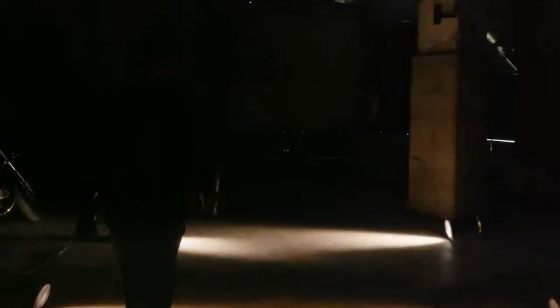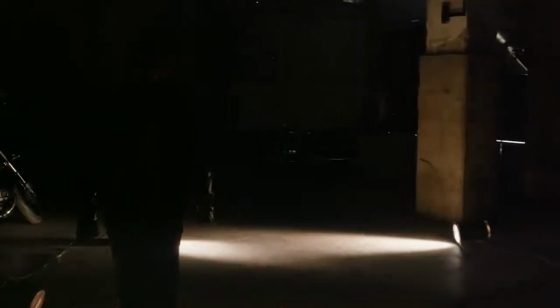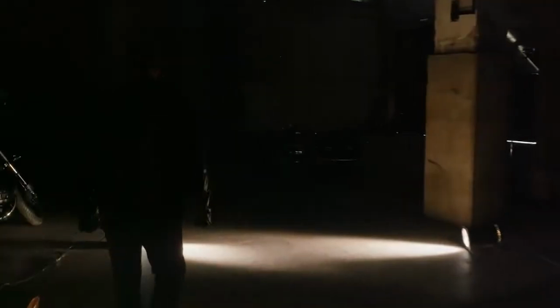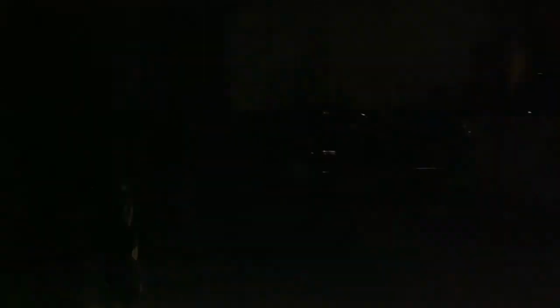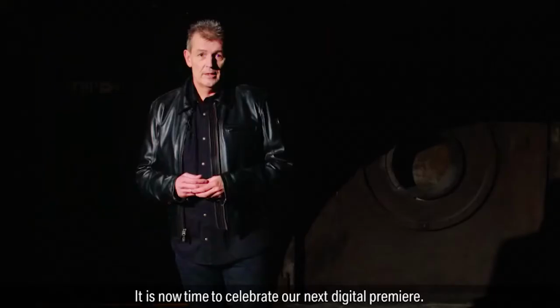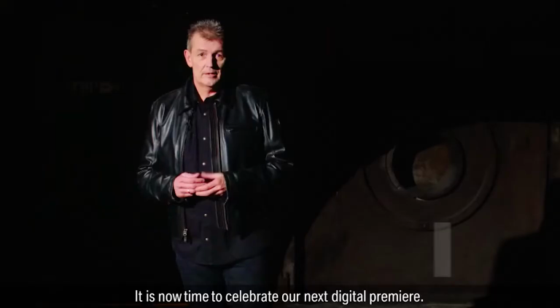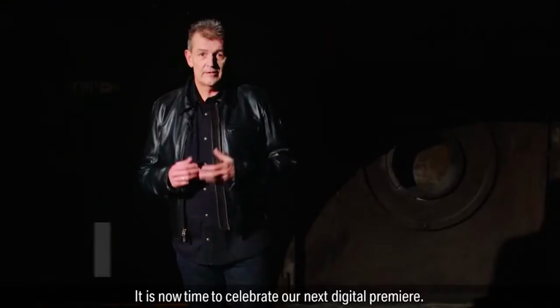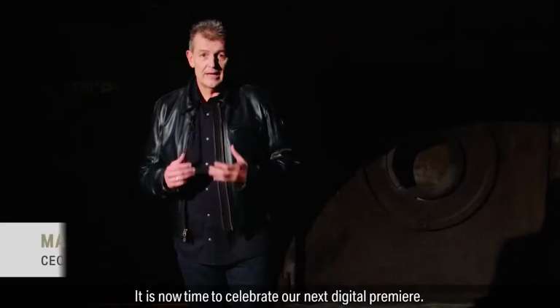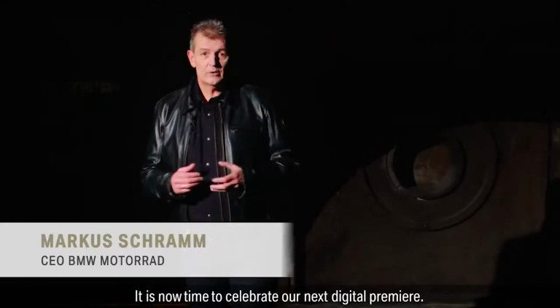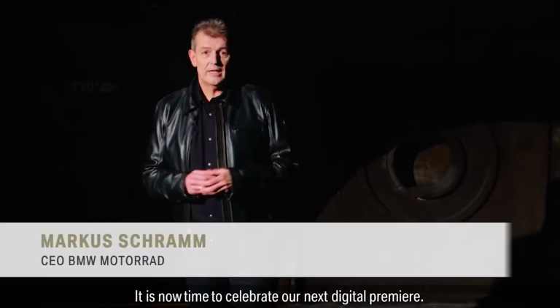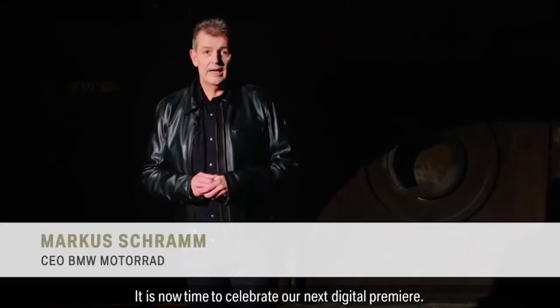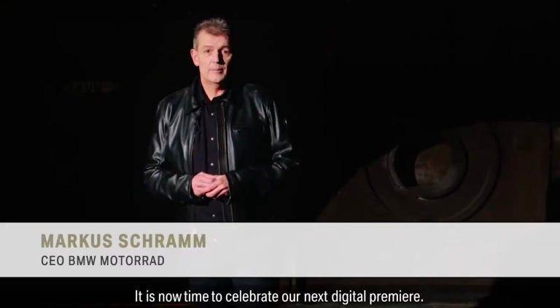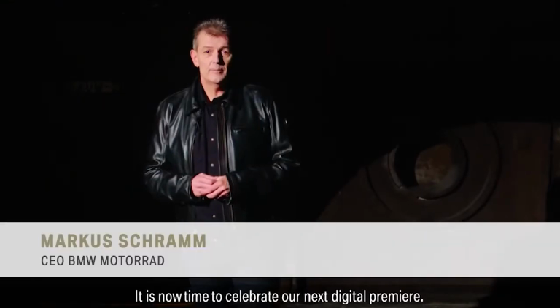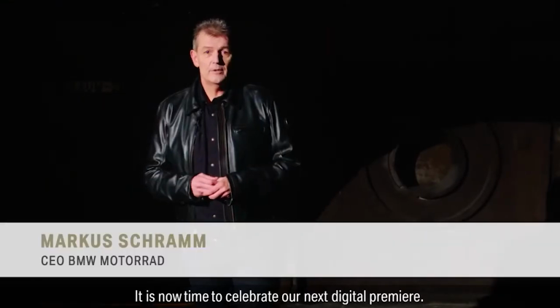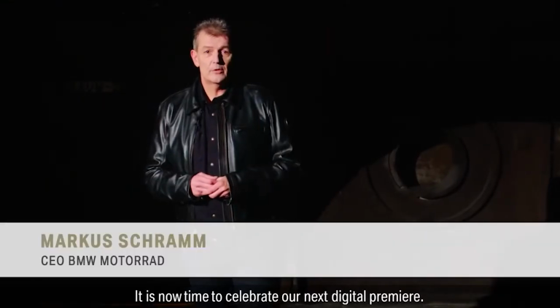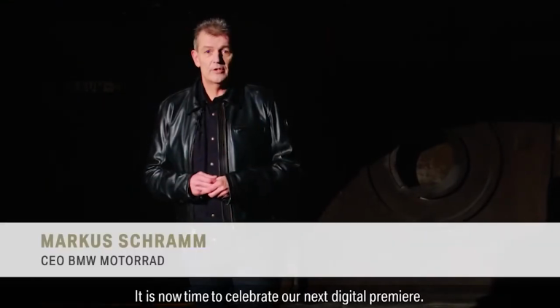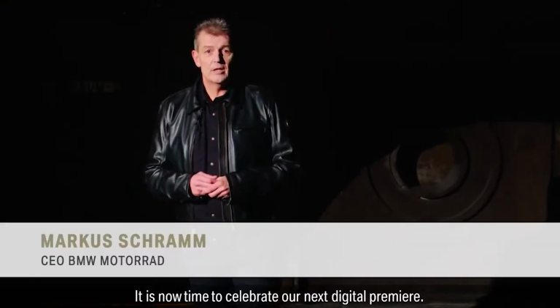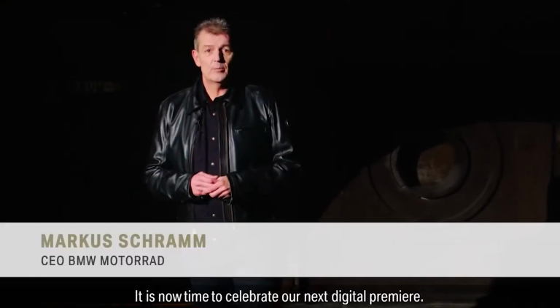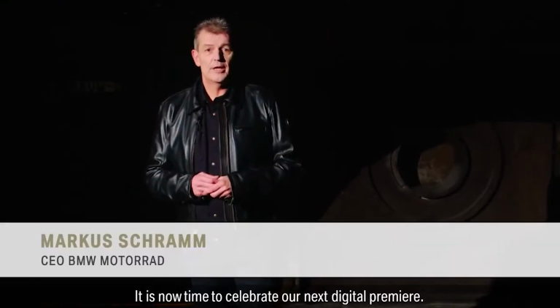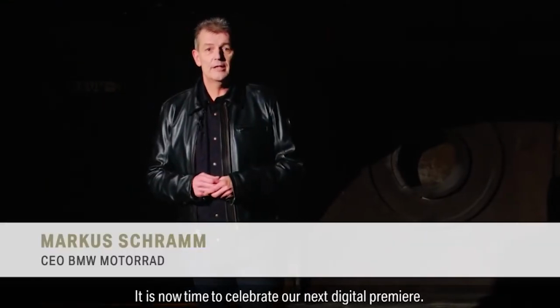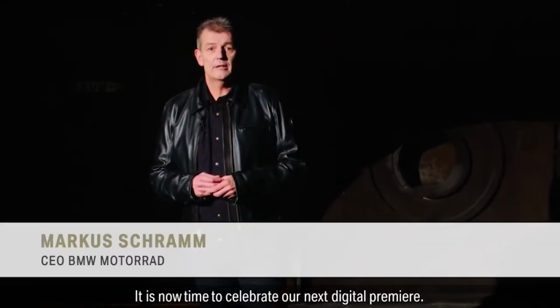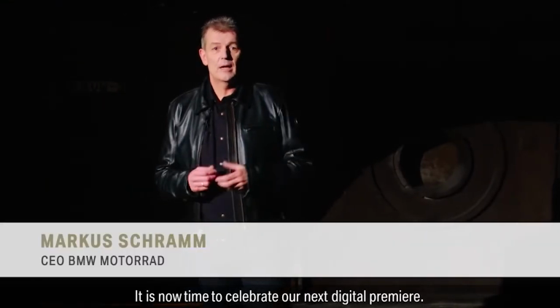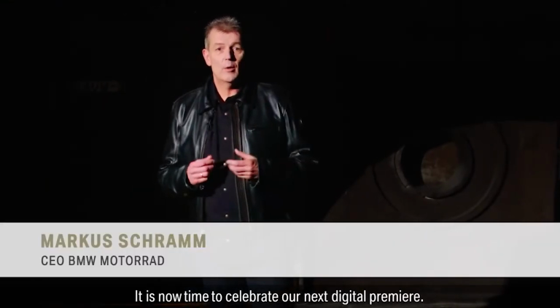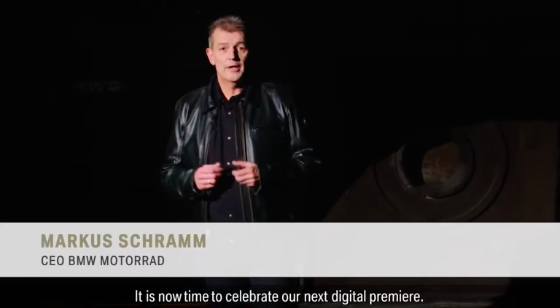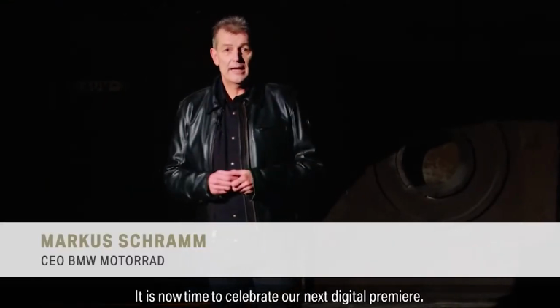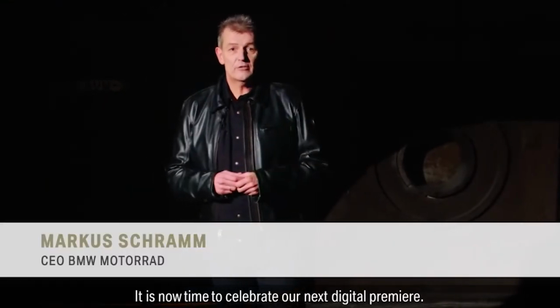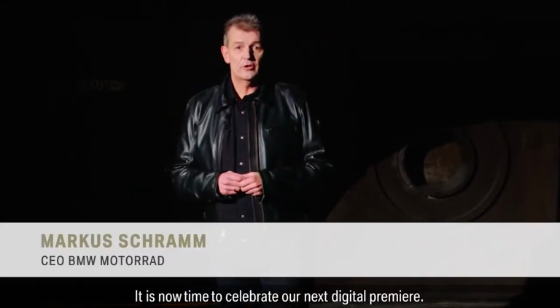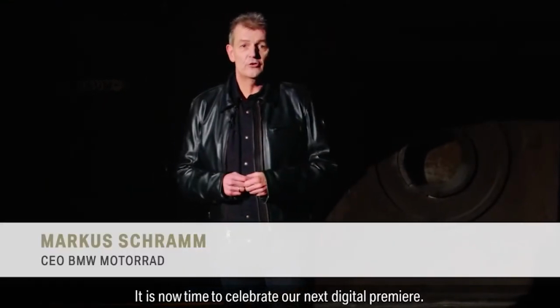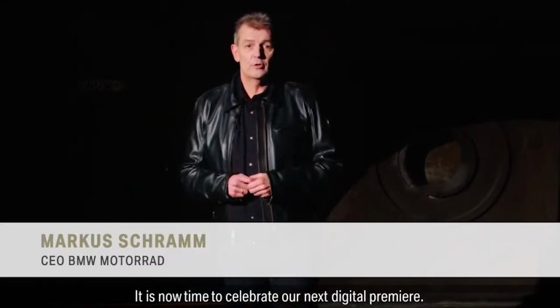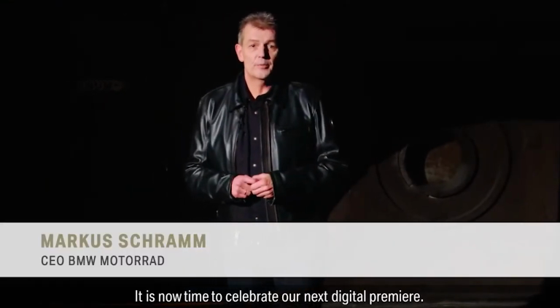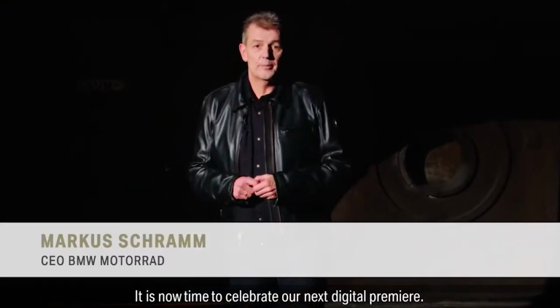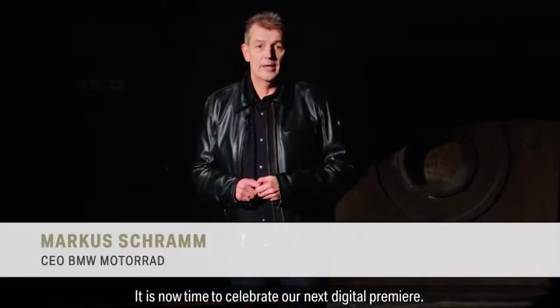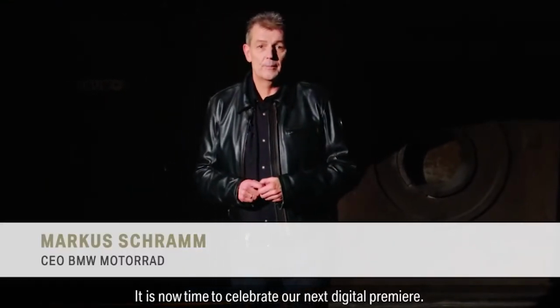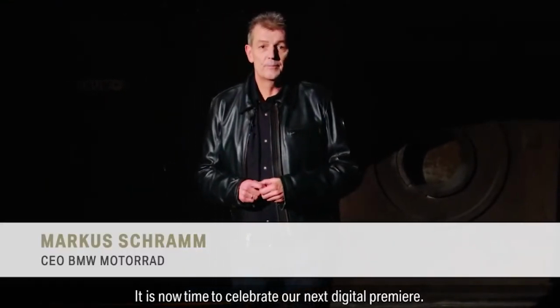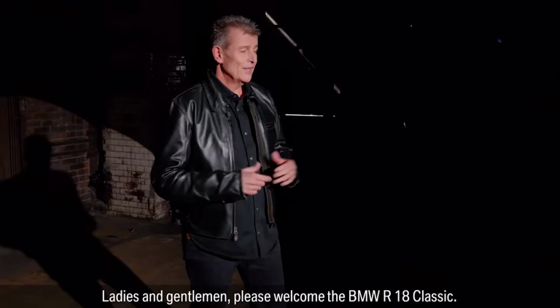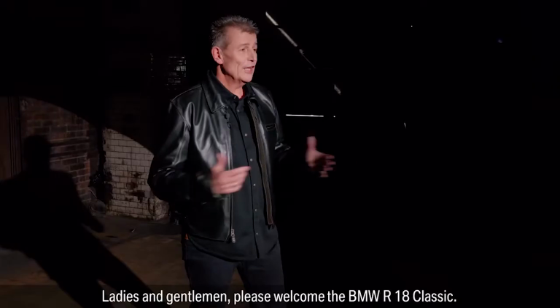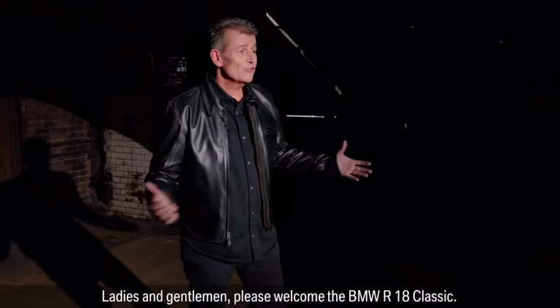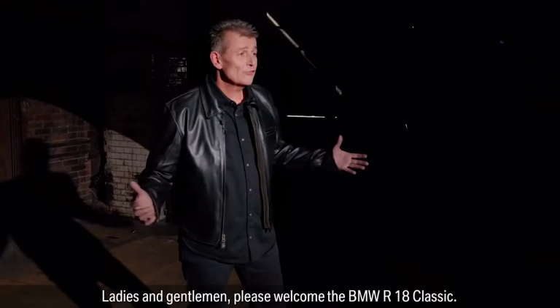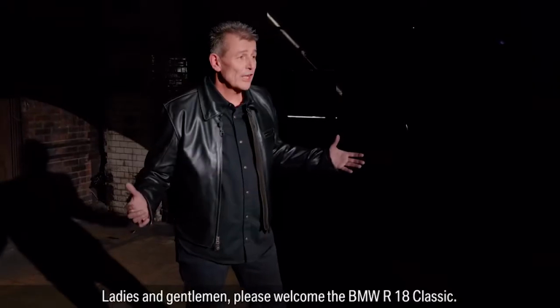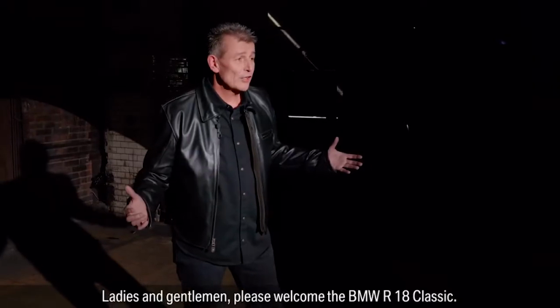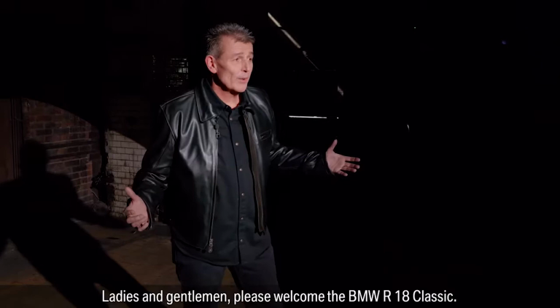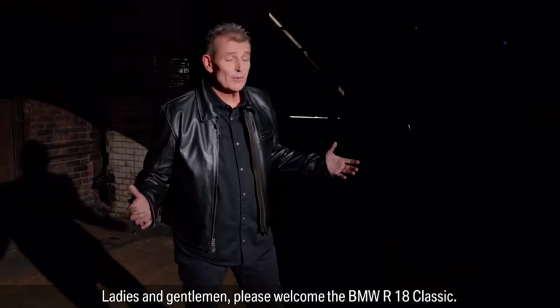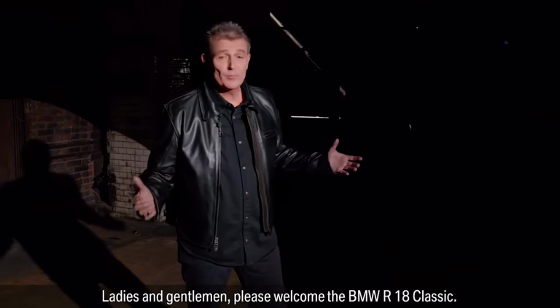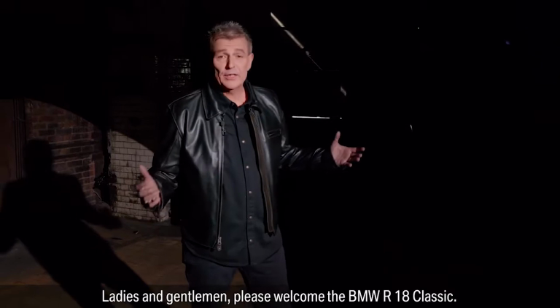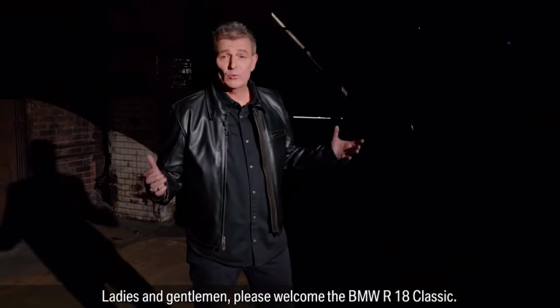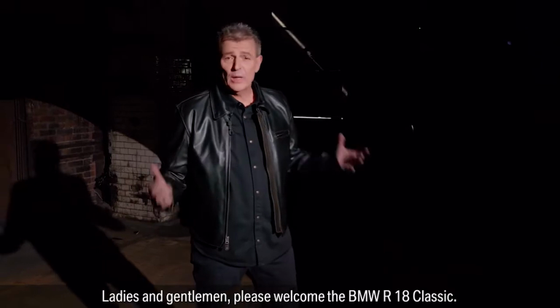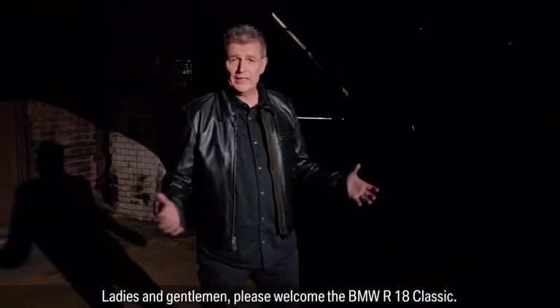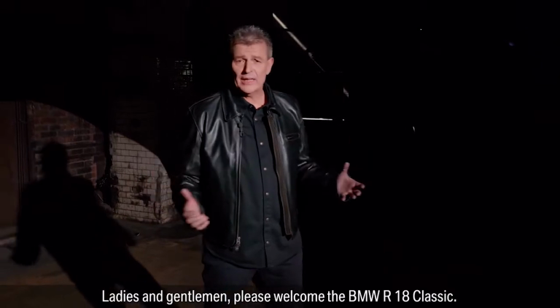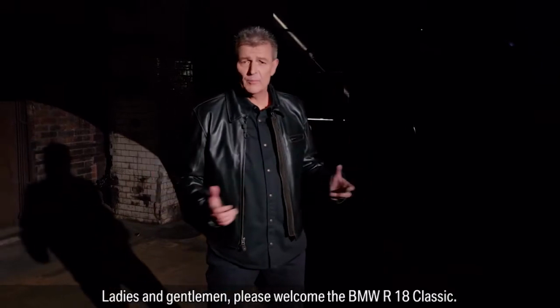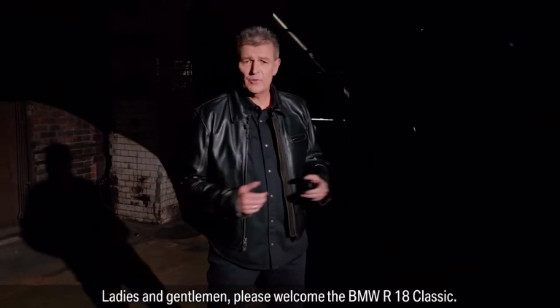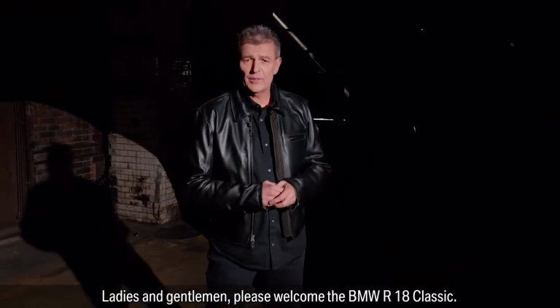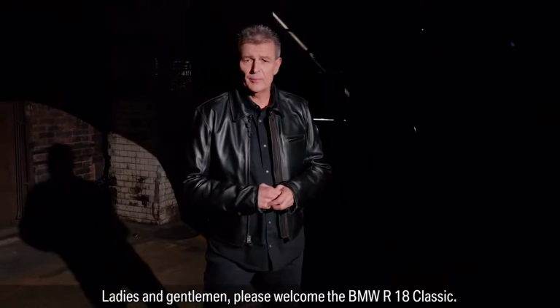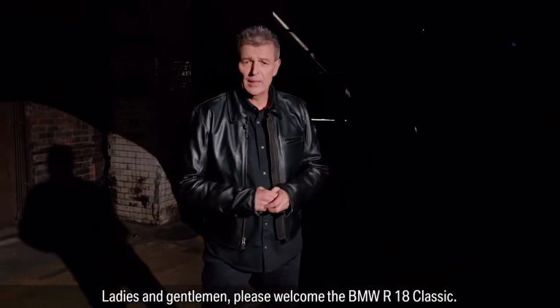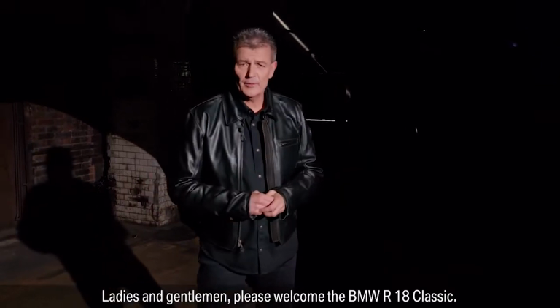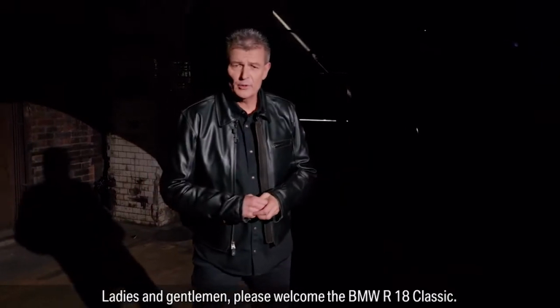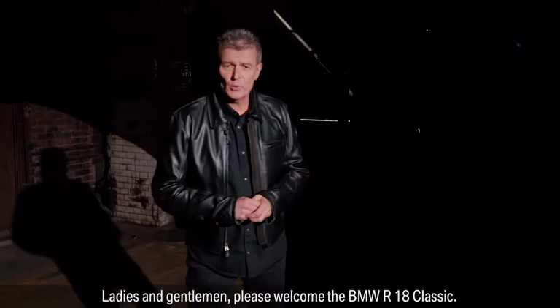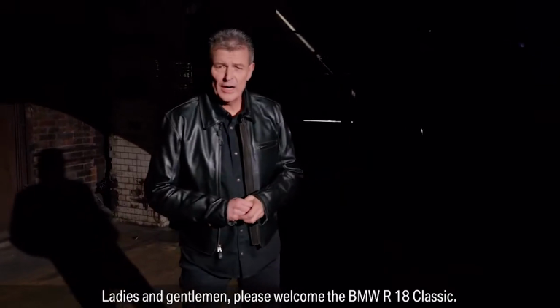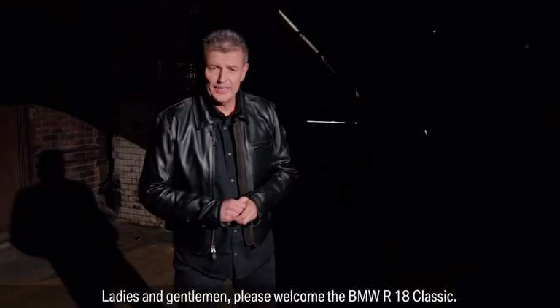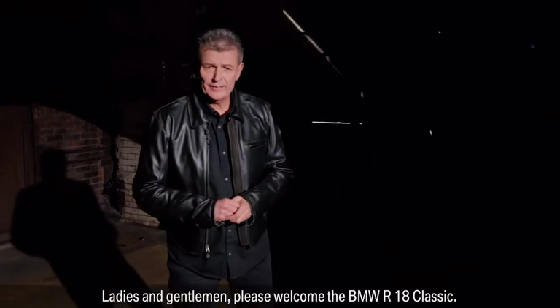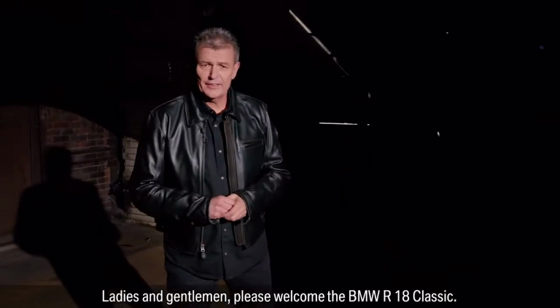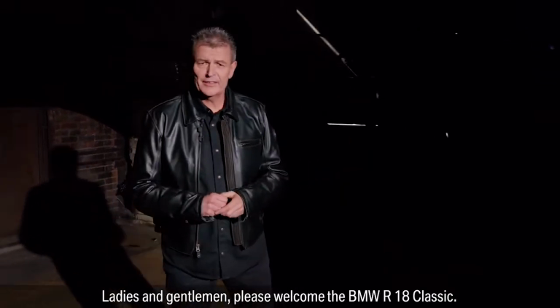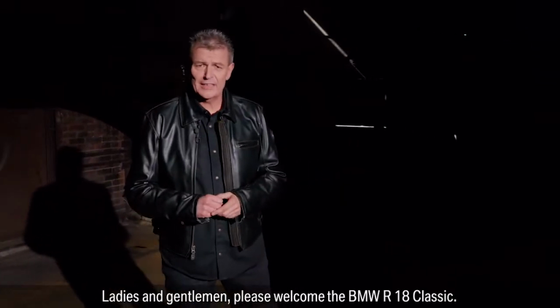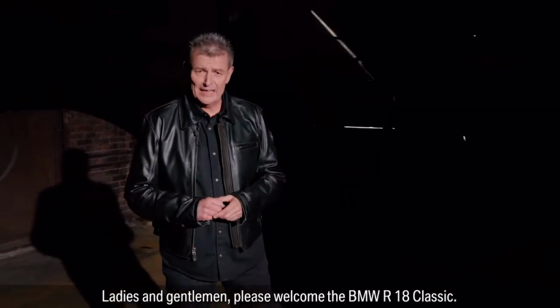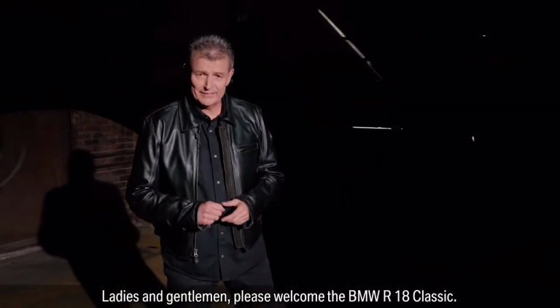It is now time to celebrate our next digital premiere. Ladies and gentlemen, please welcome the BMW R18 Classic.